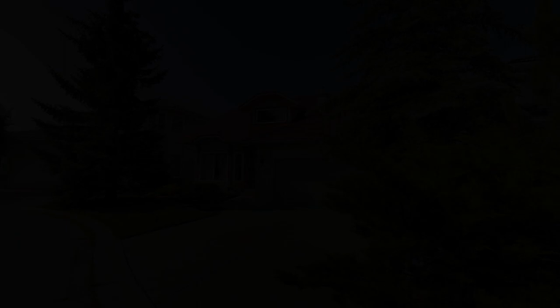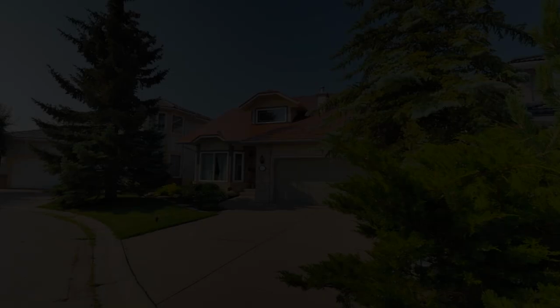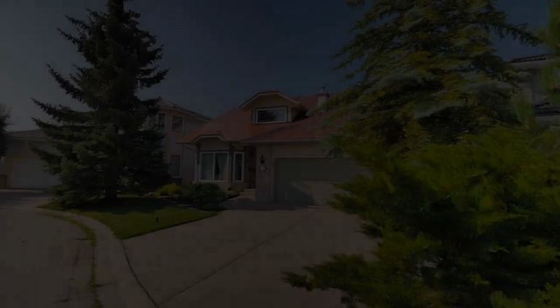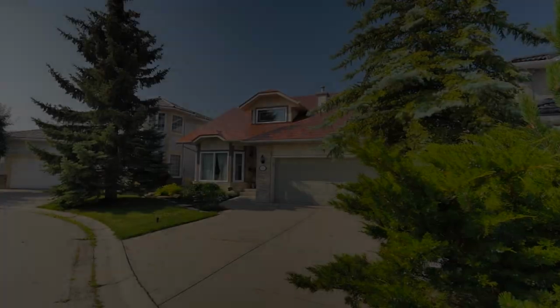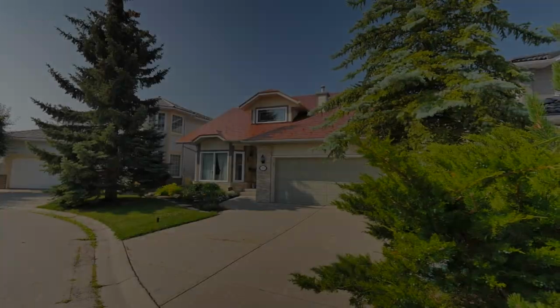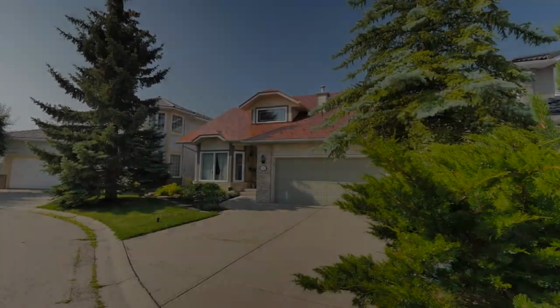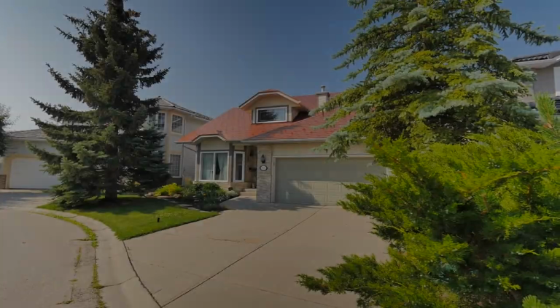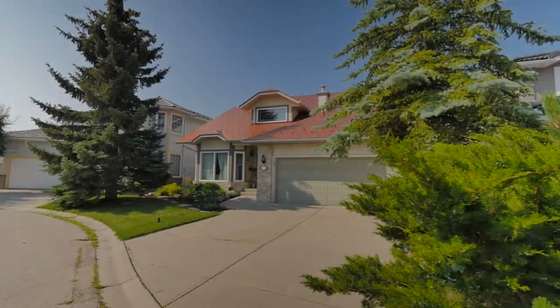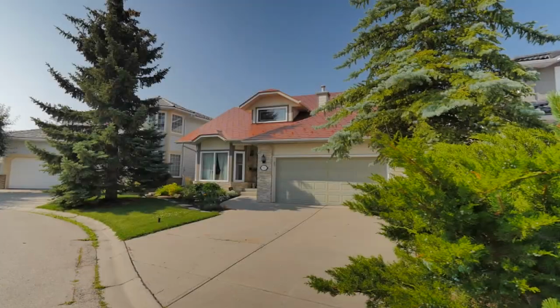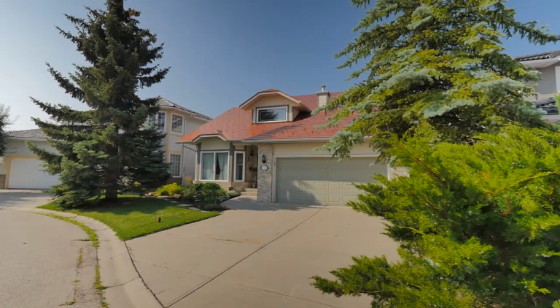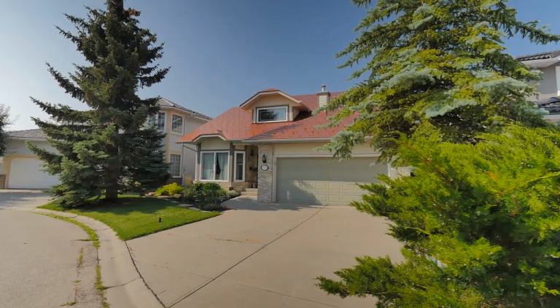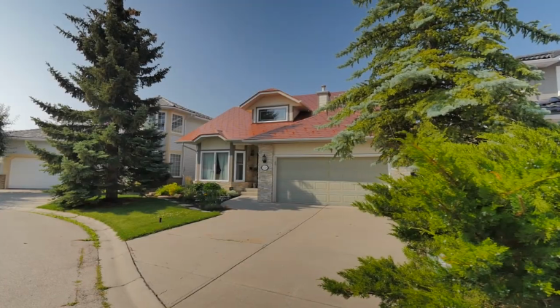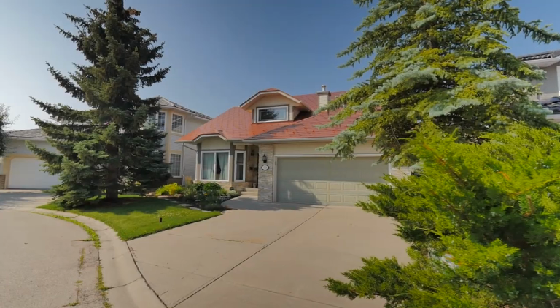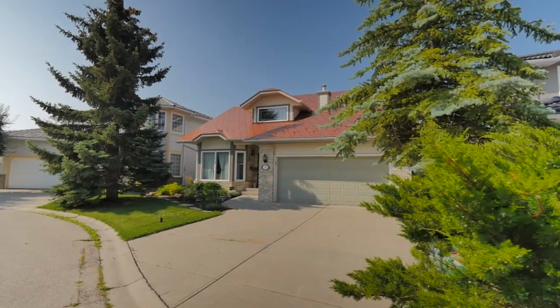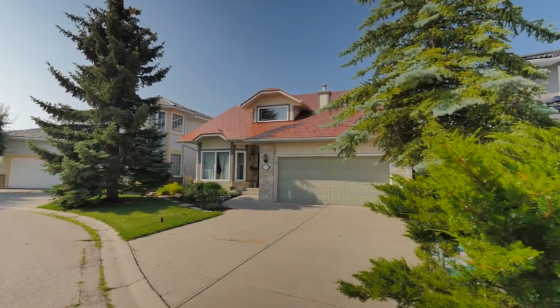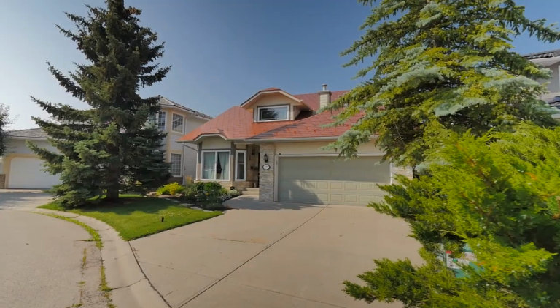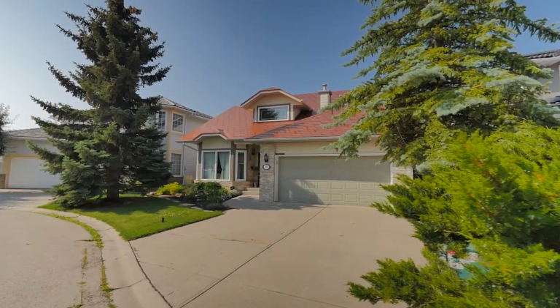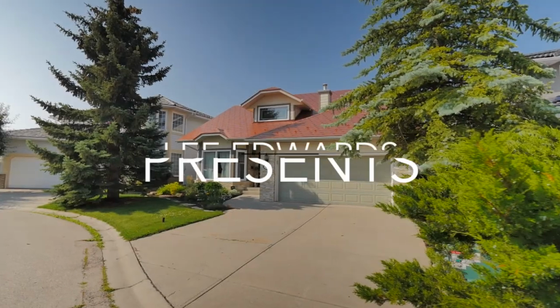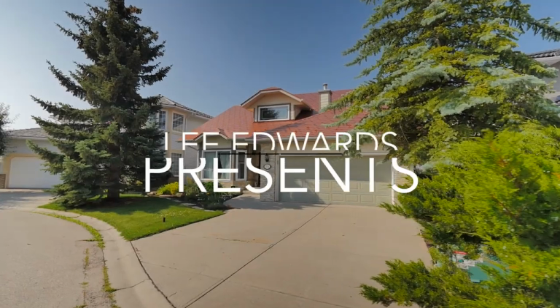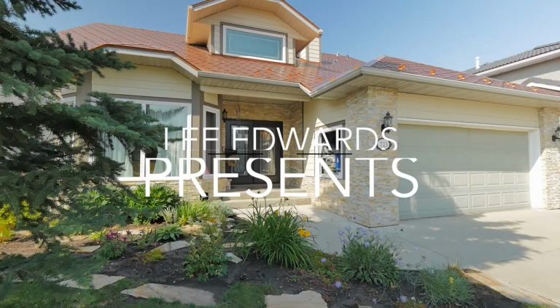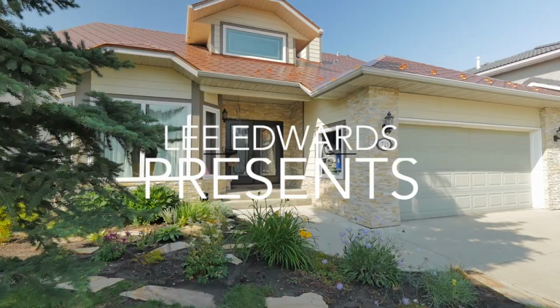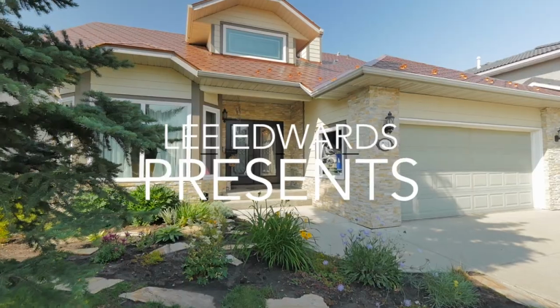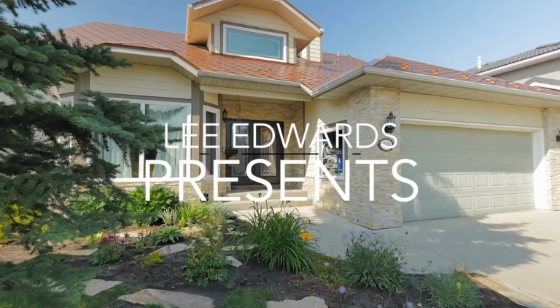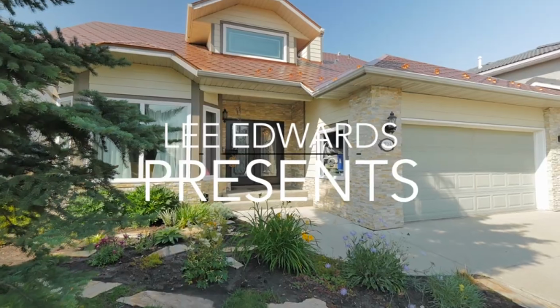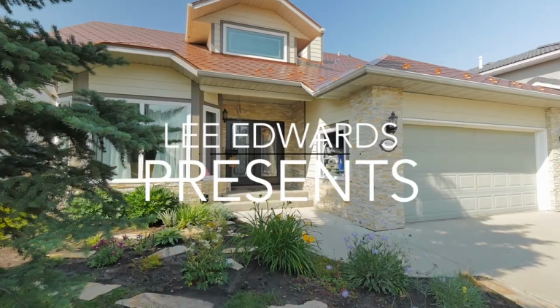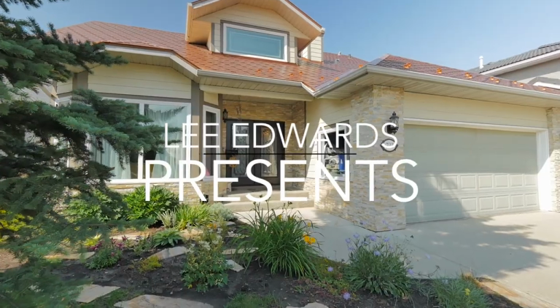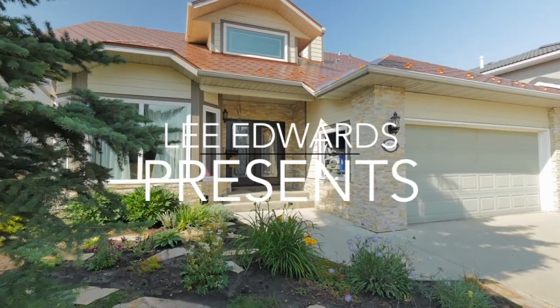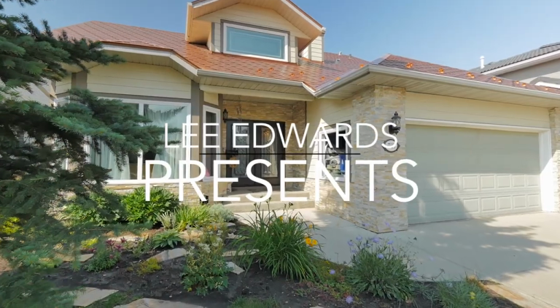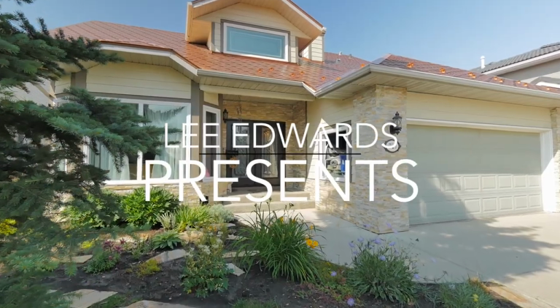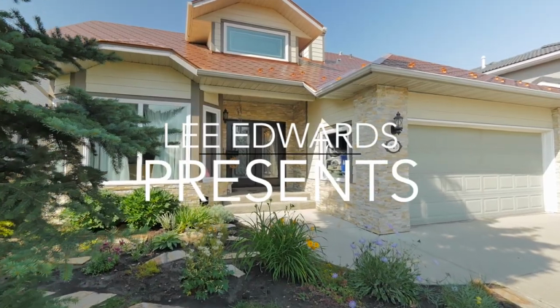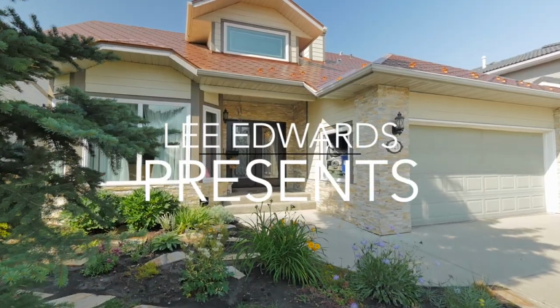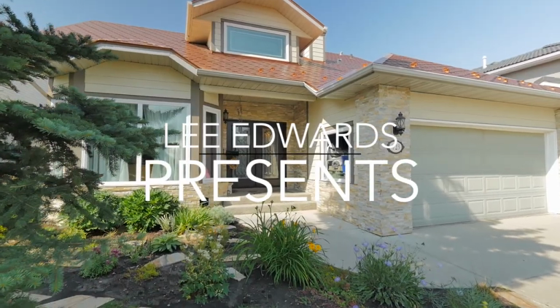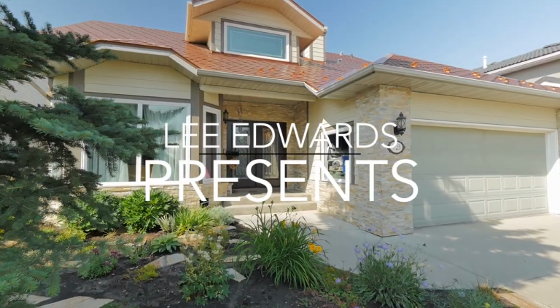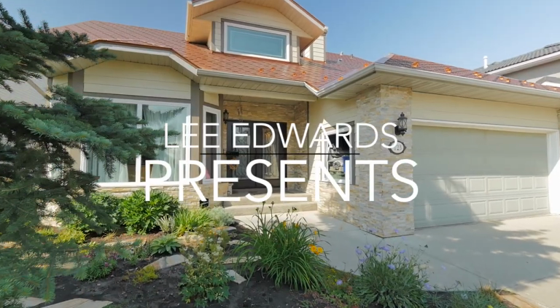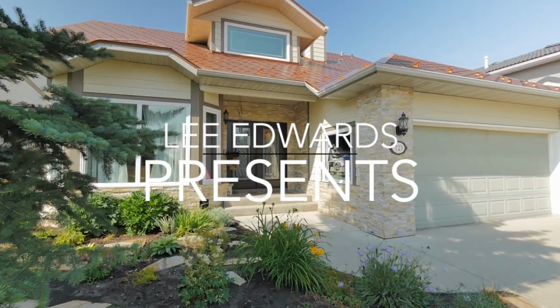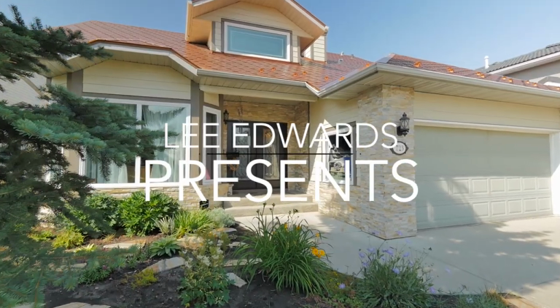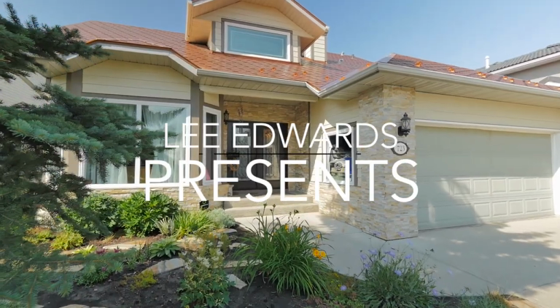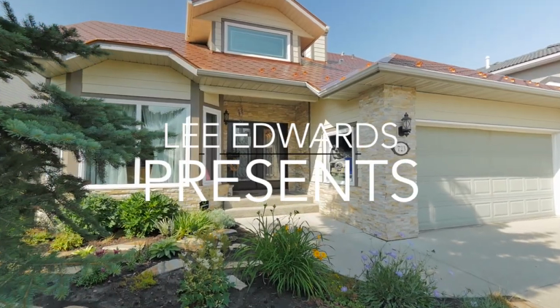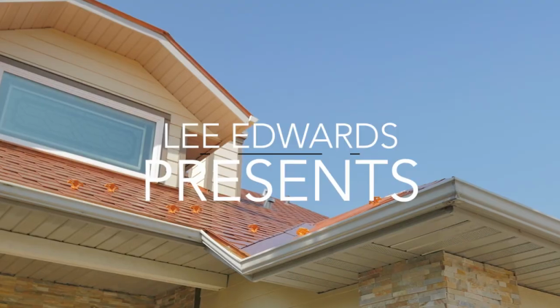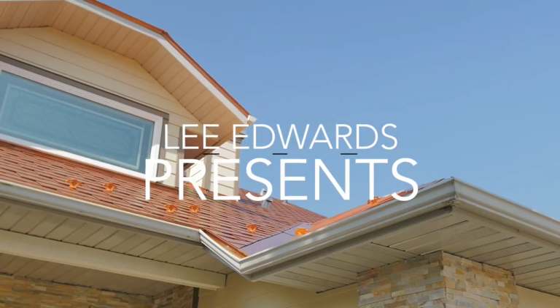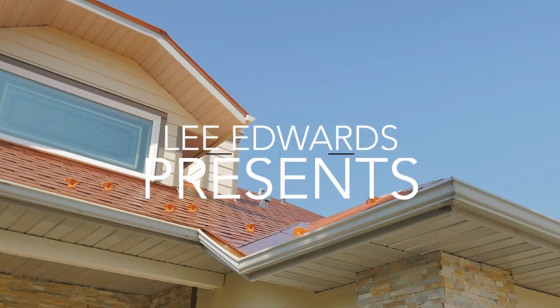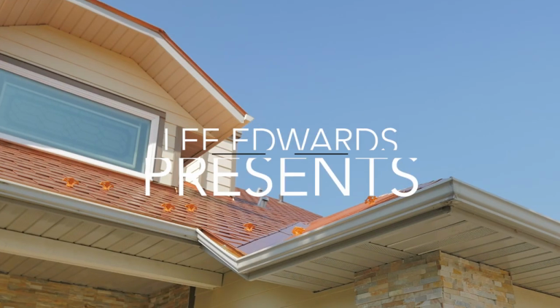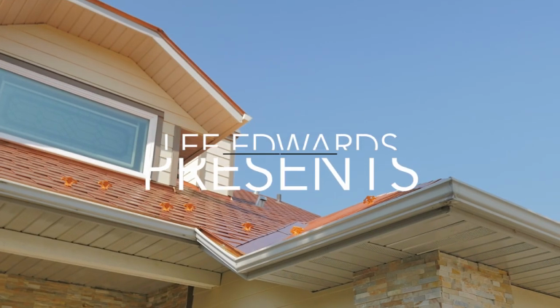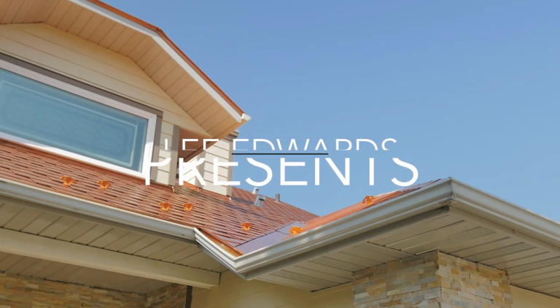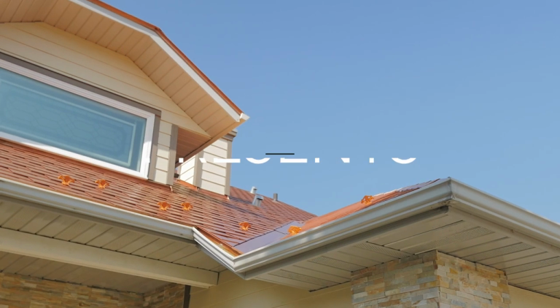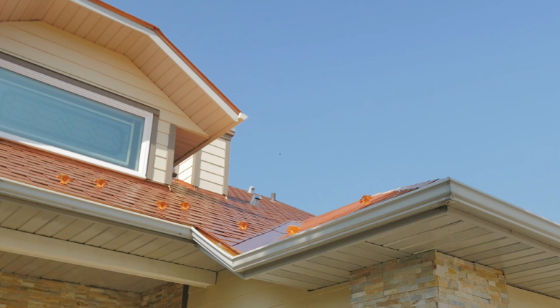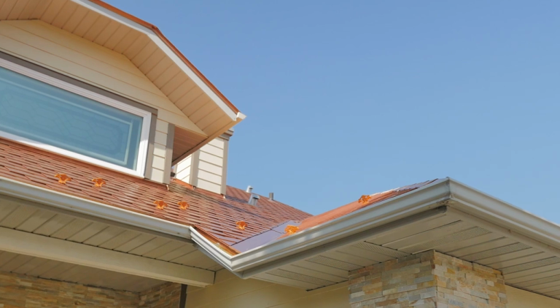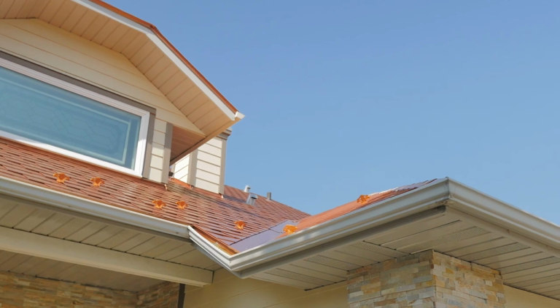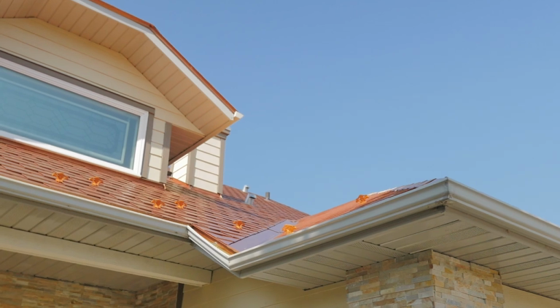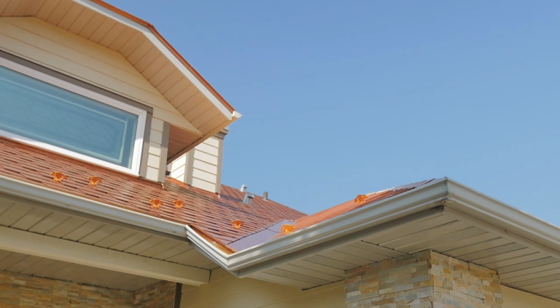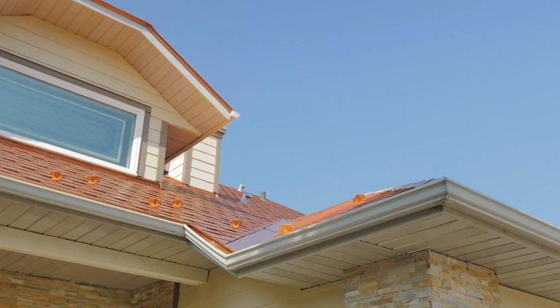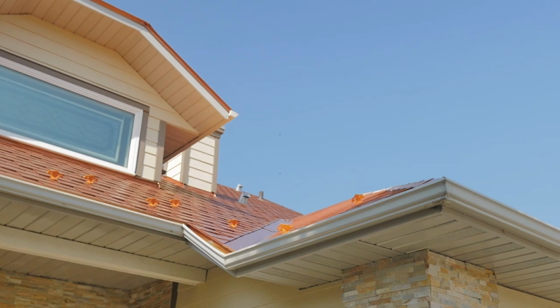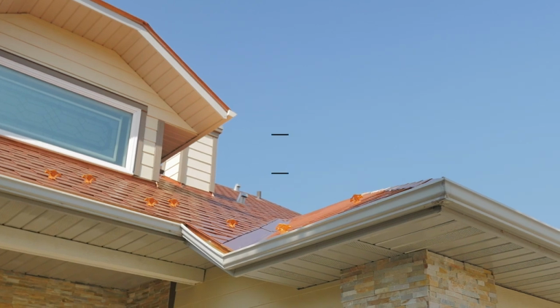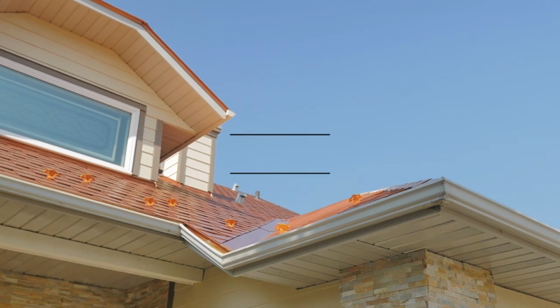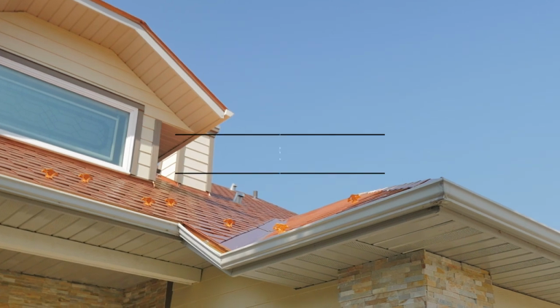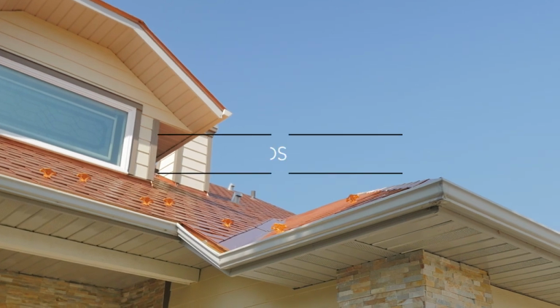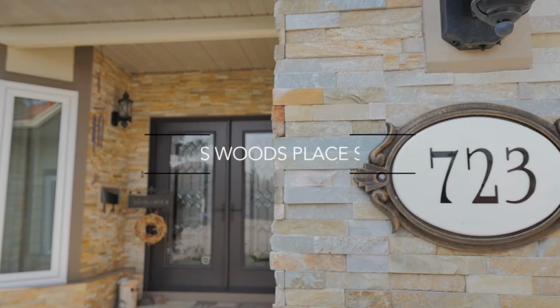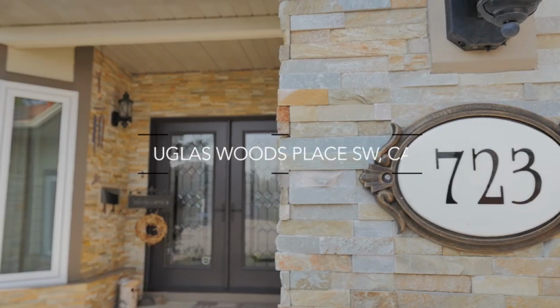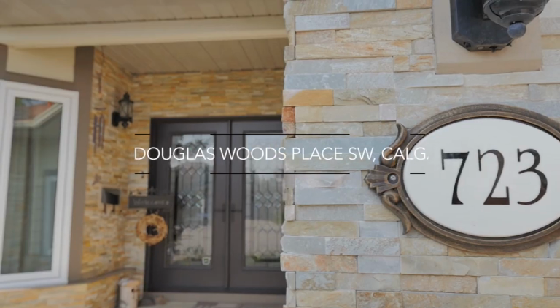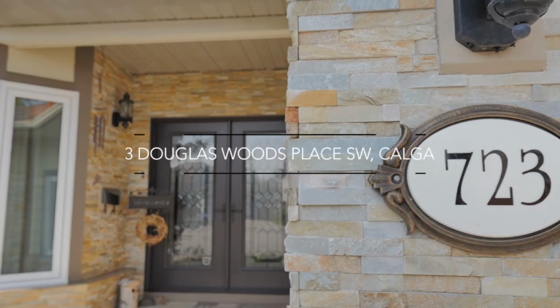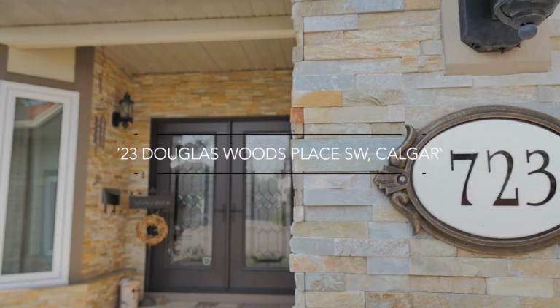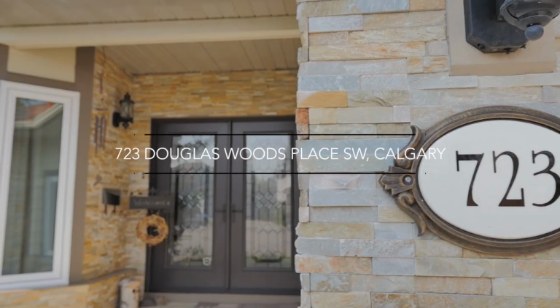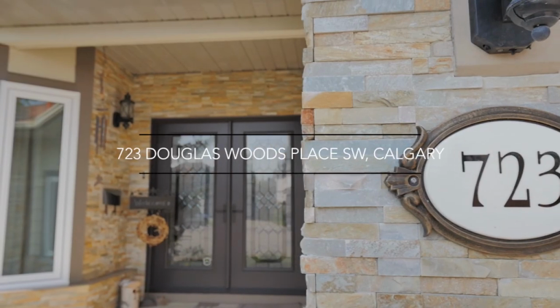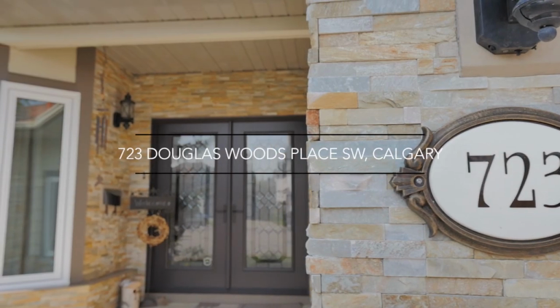Welcome to your home in the heart of Douglasdale, southwest Calgary. This quiet cul-de-sac location is your personal urban retreat.